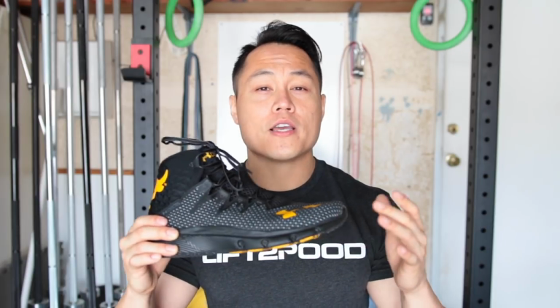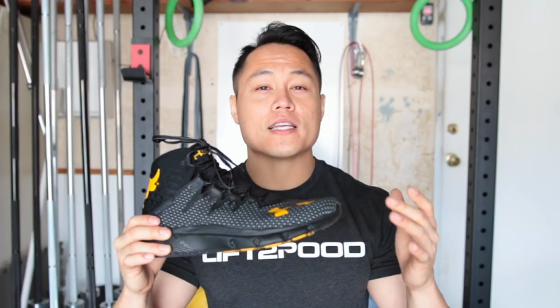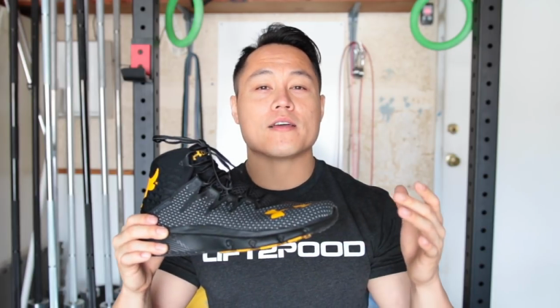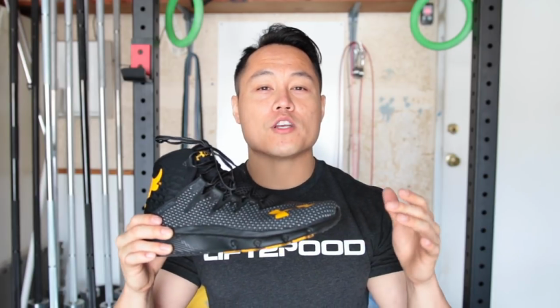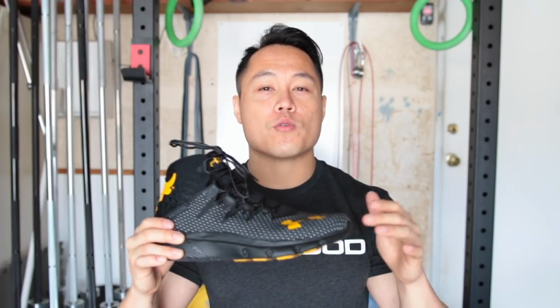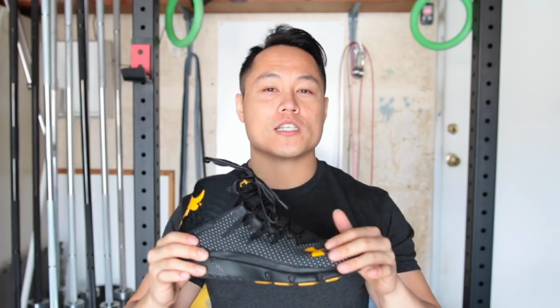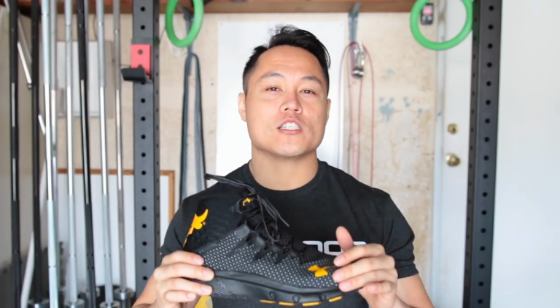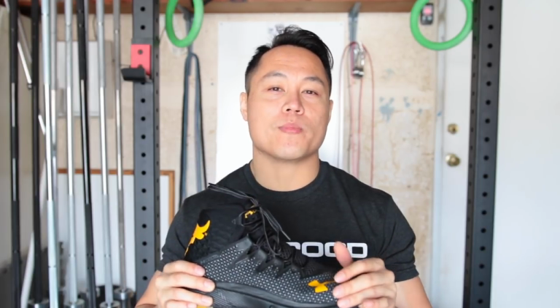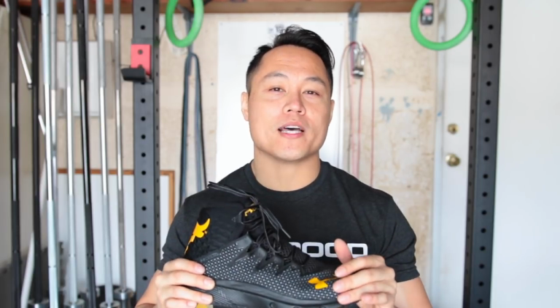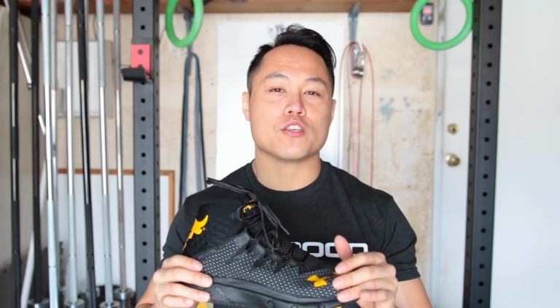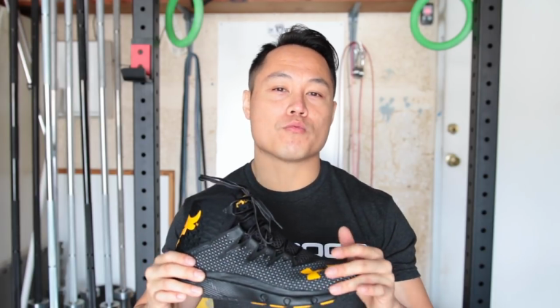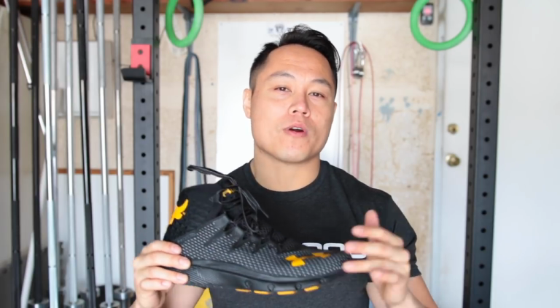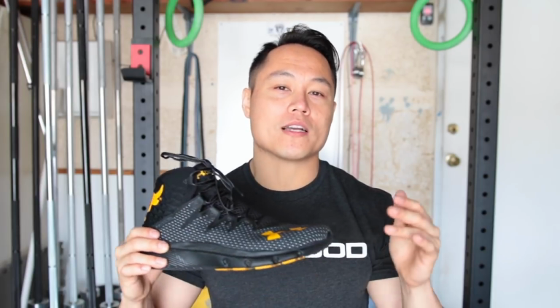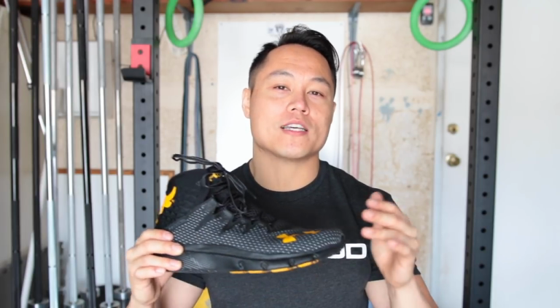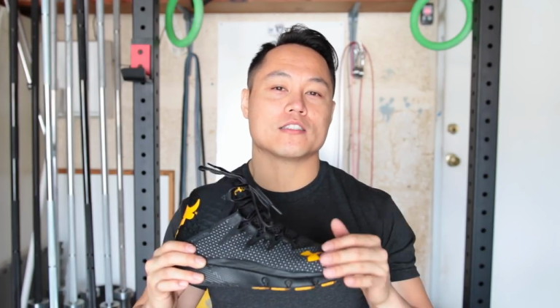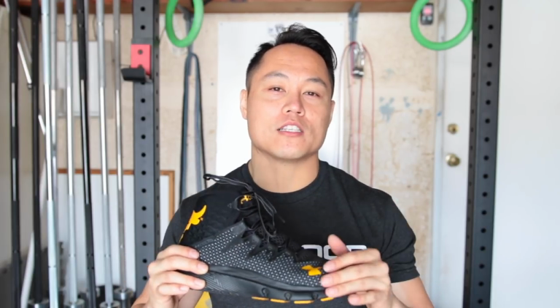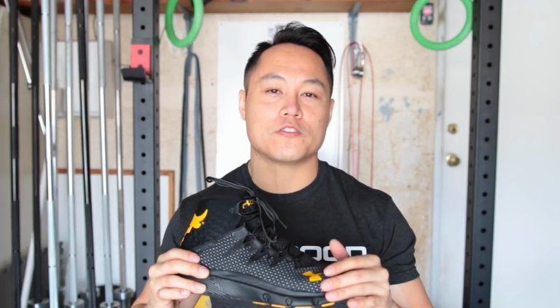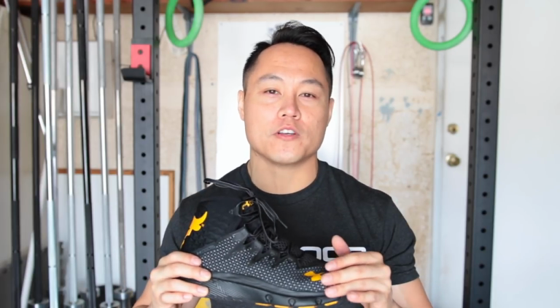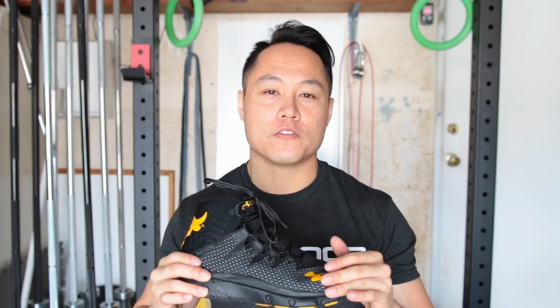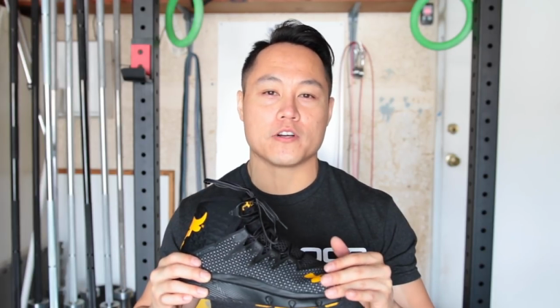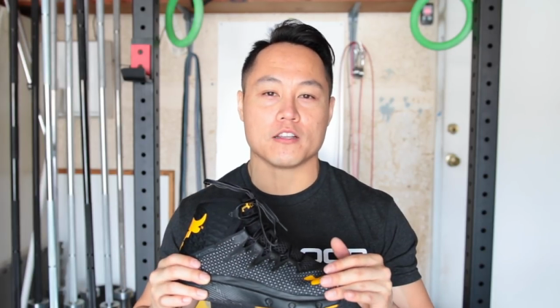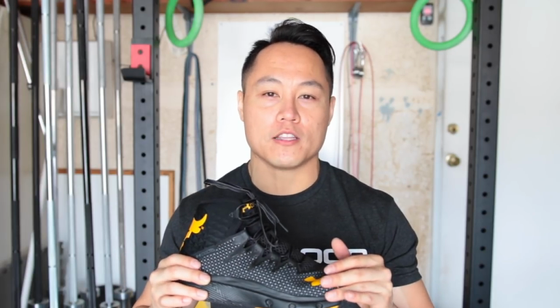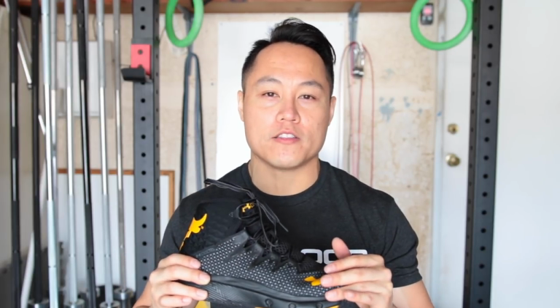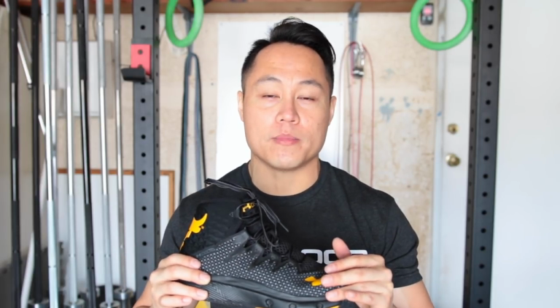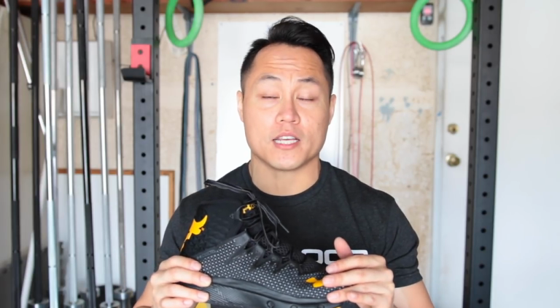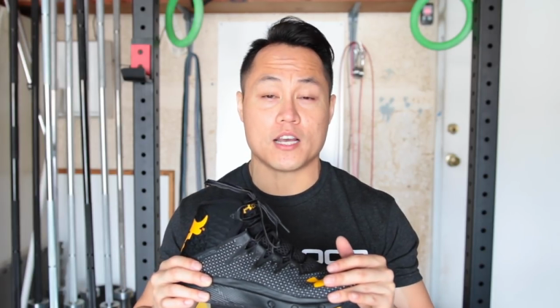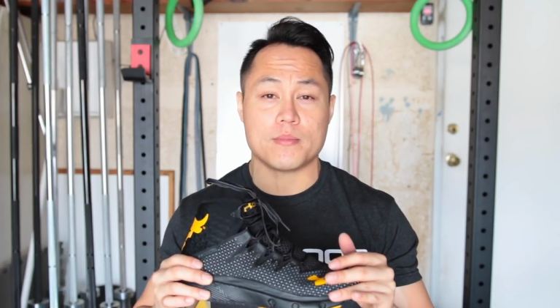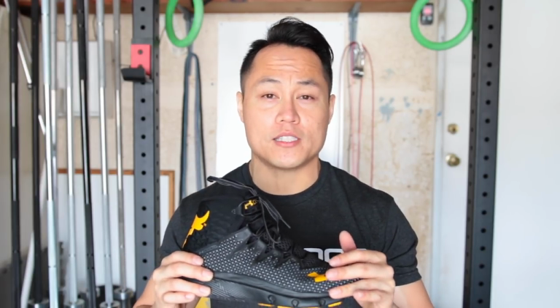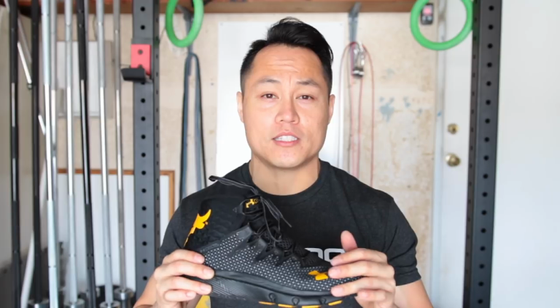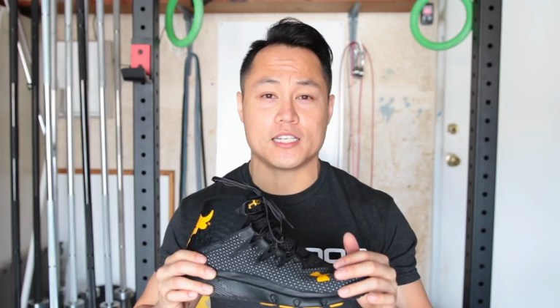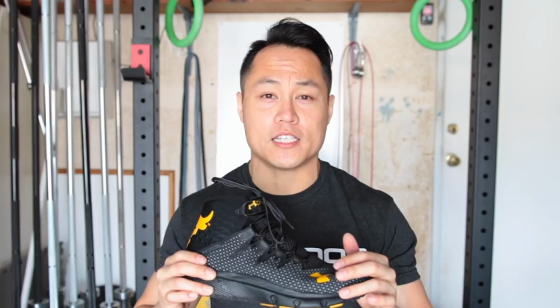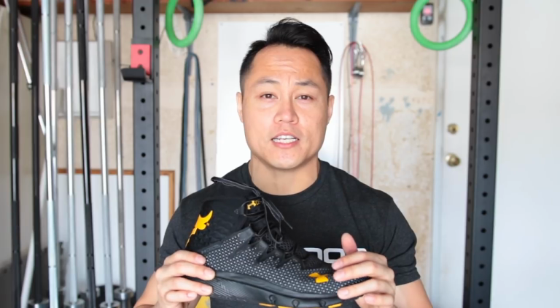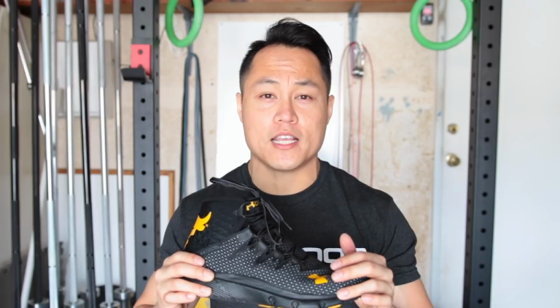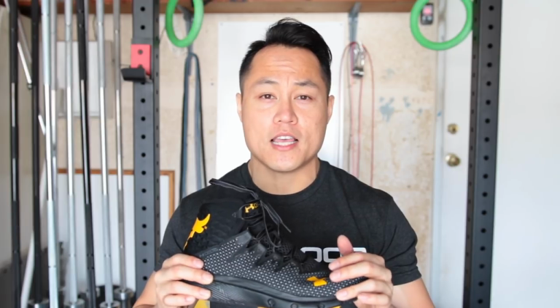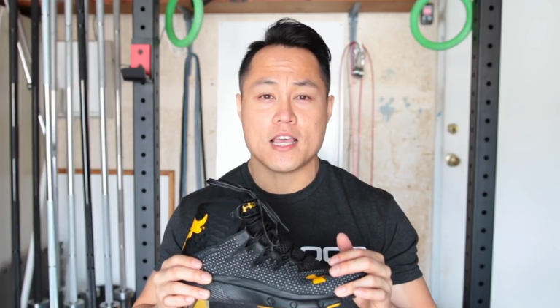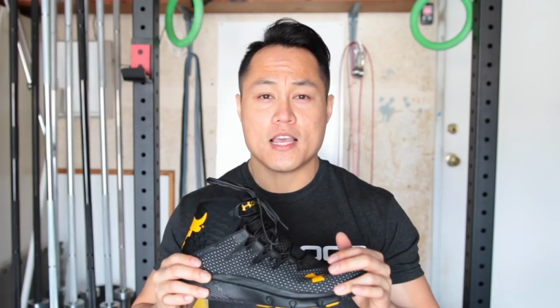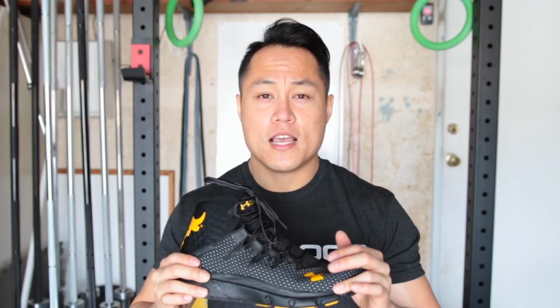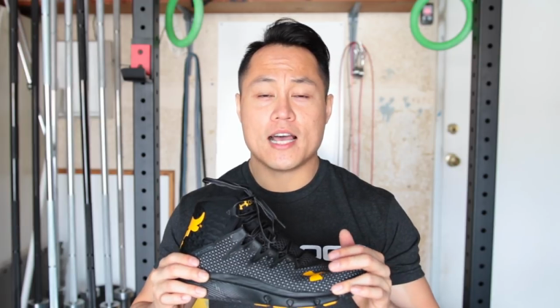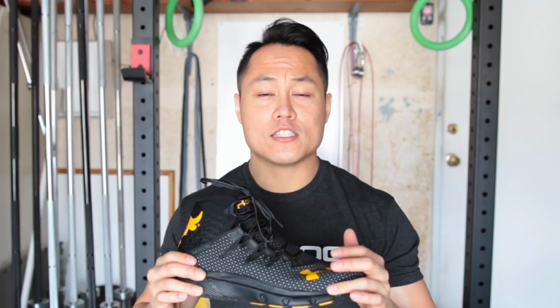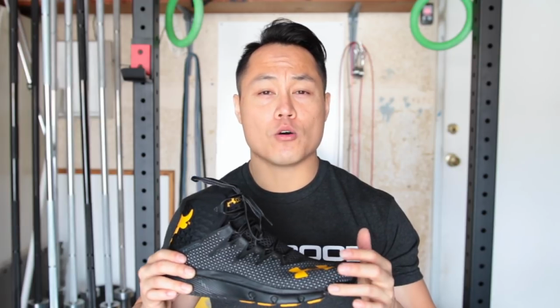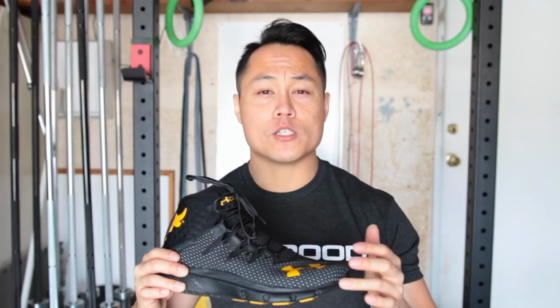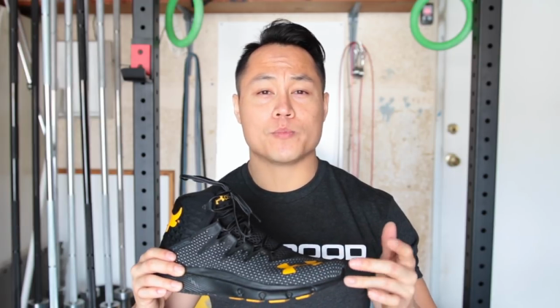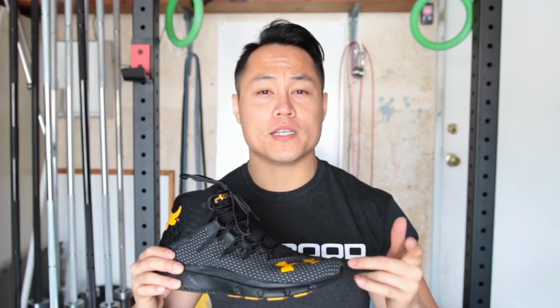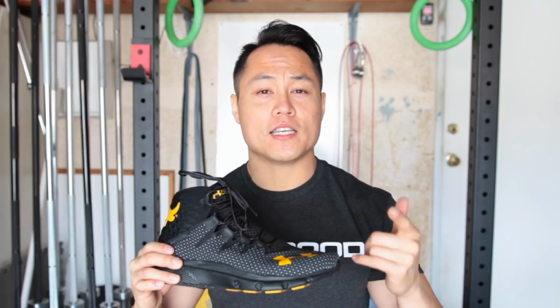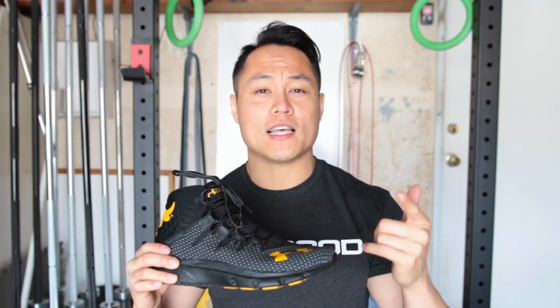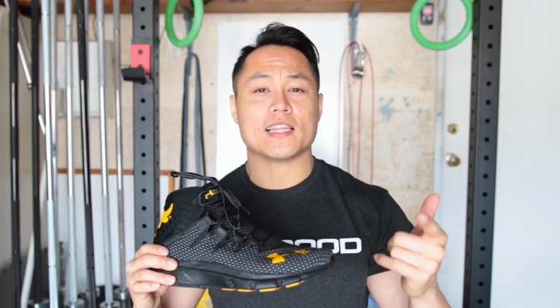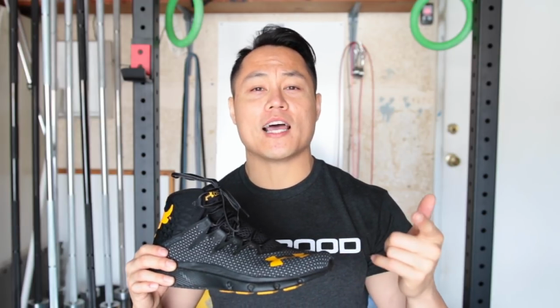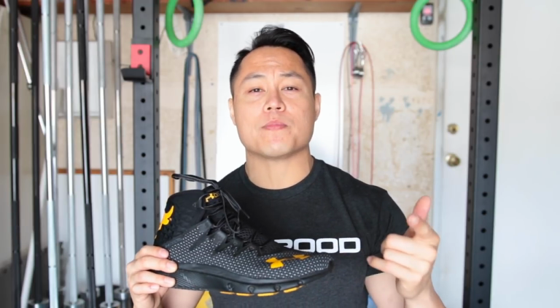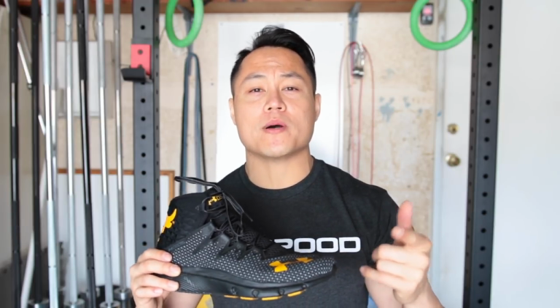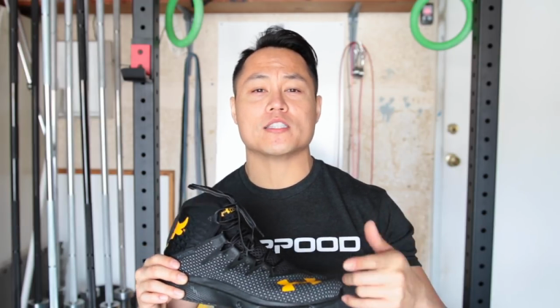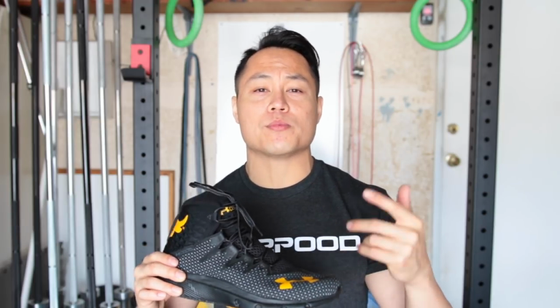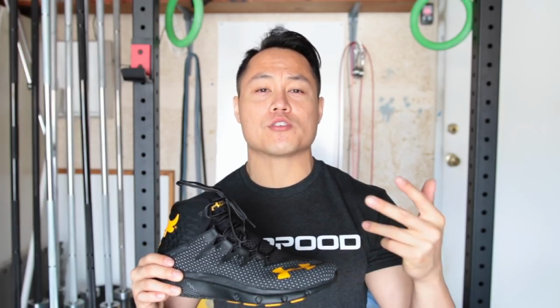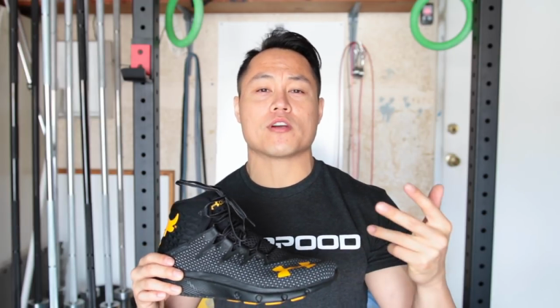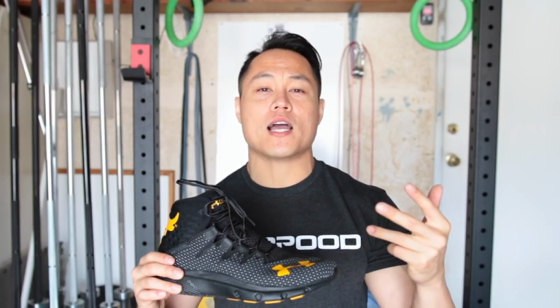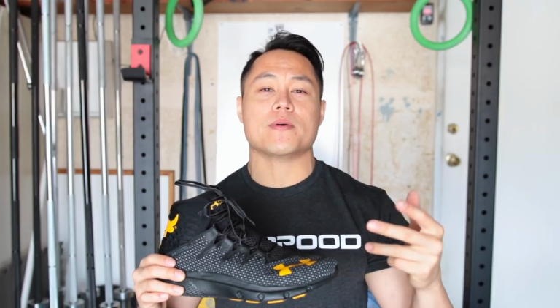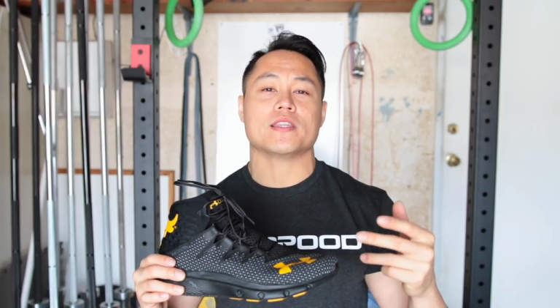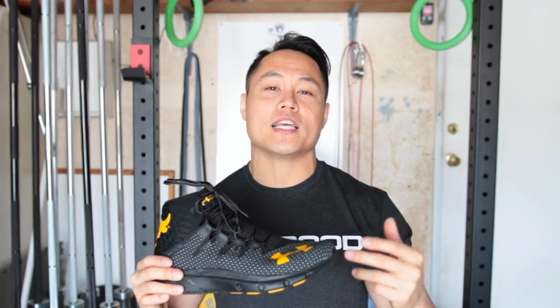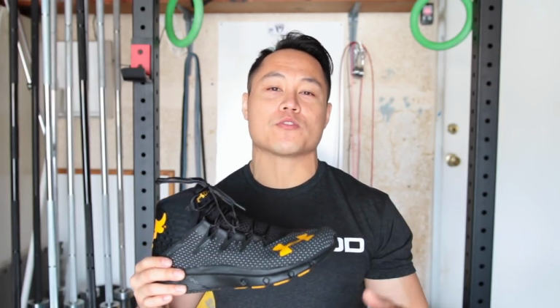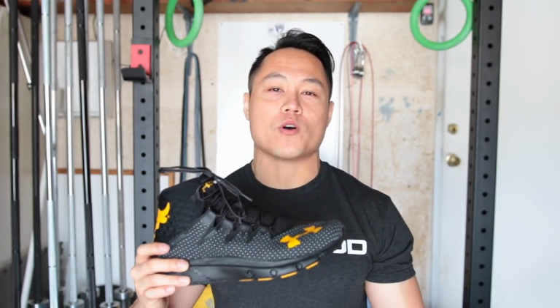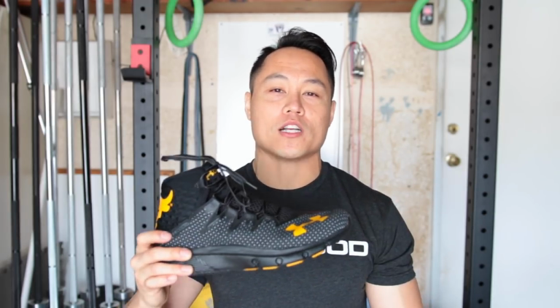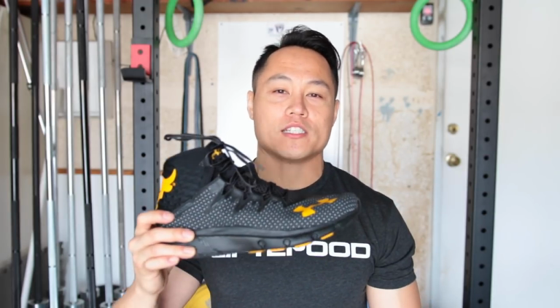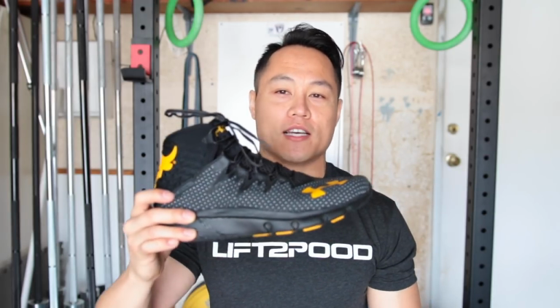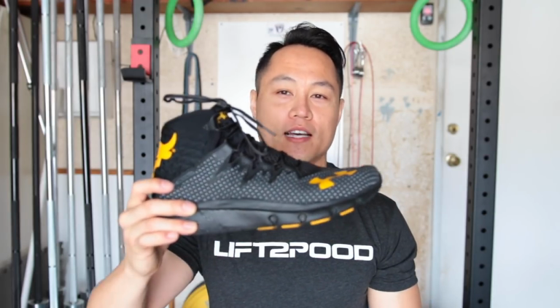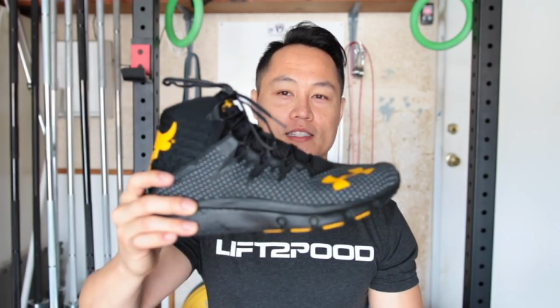If you guys have any questions about the Rock Deltas, feel free to leave them in the comments section. As always, please hit that like button, subscribe, and thanks for watching guys.